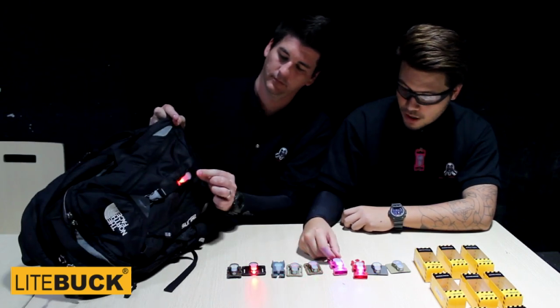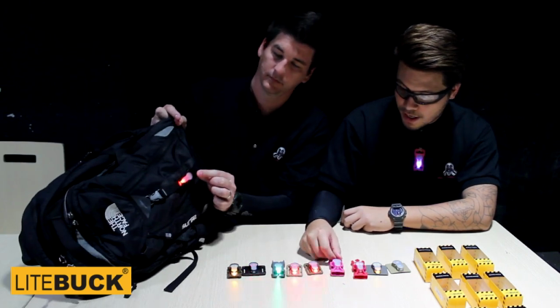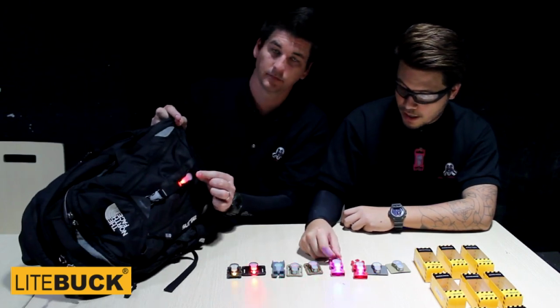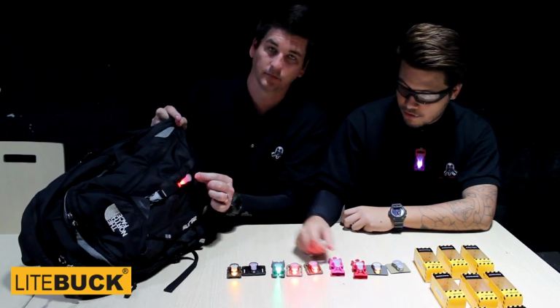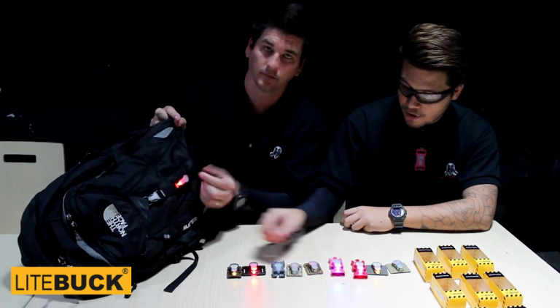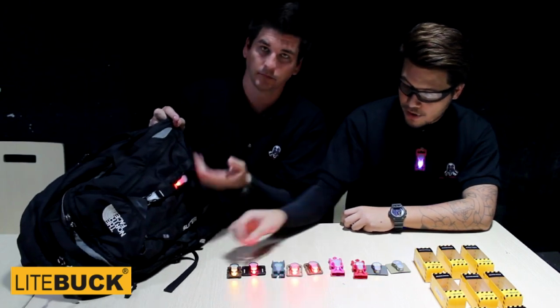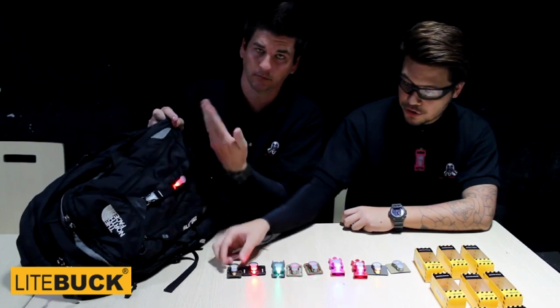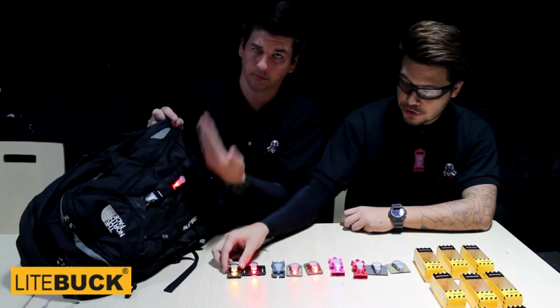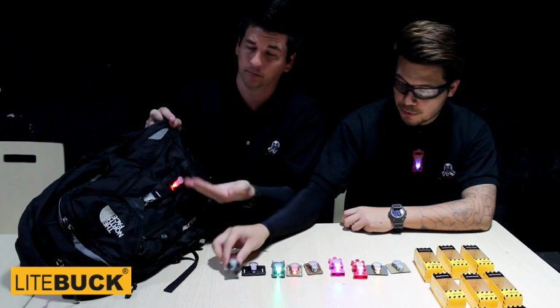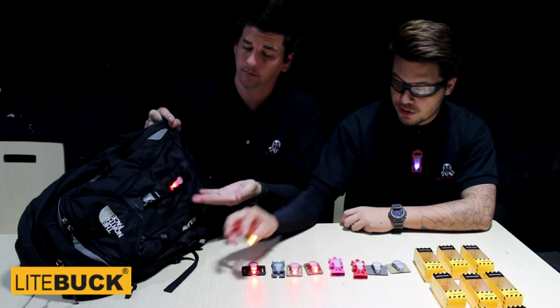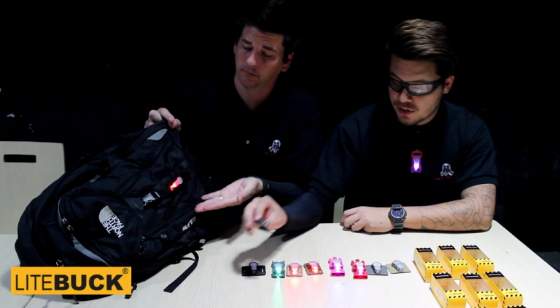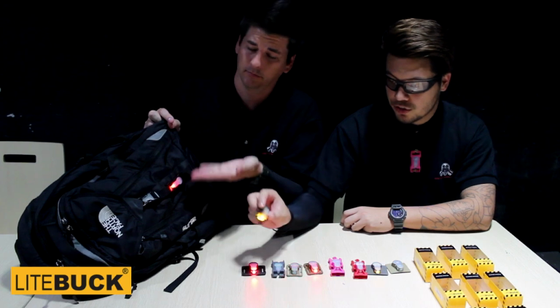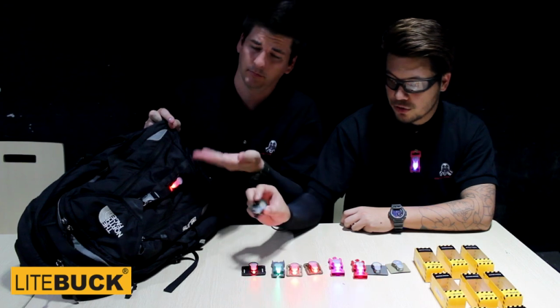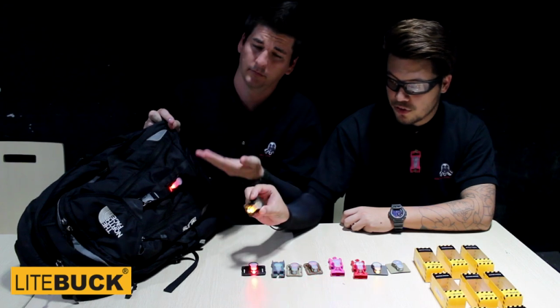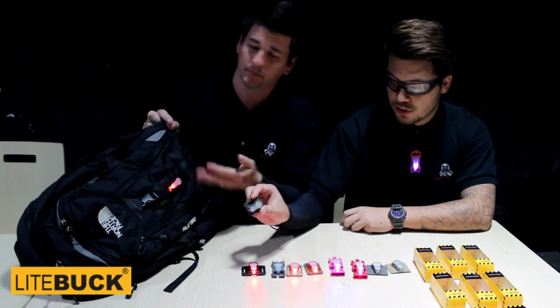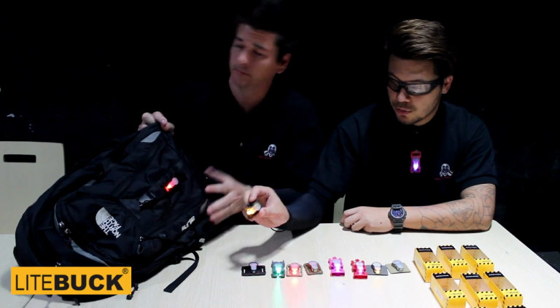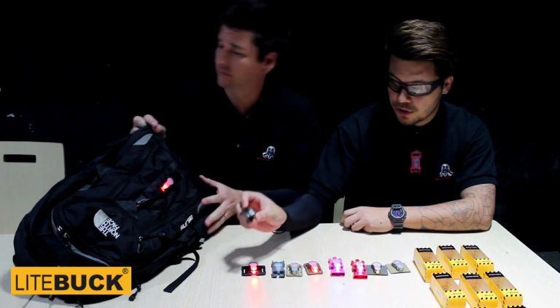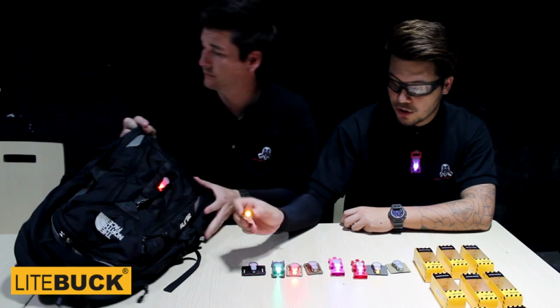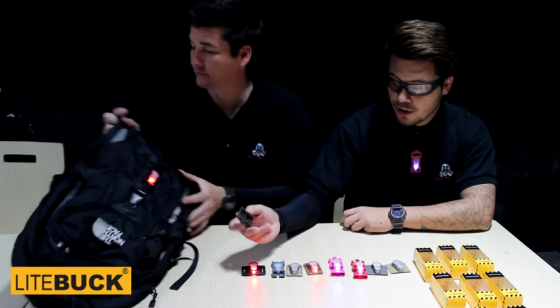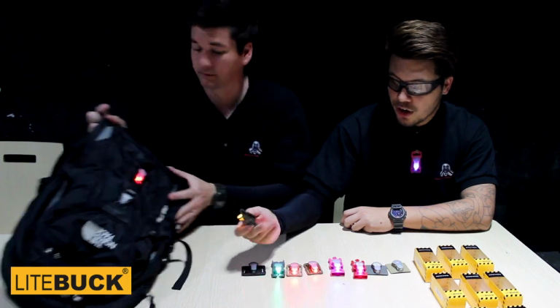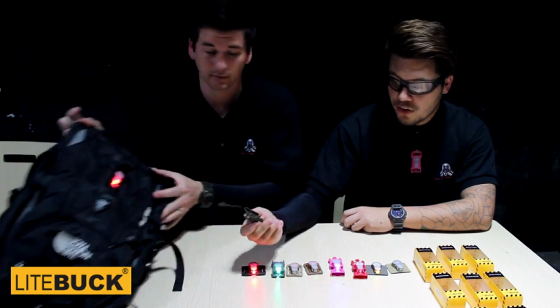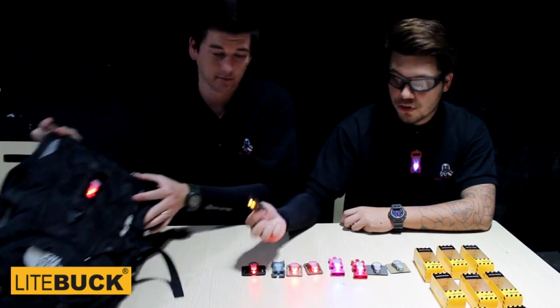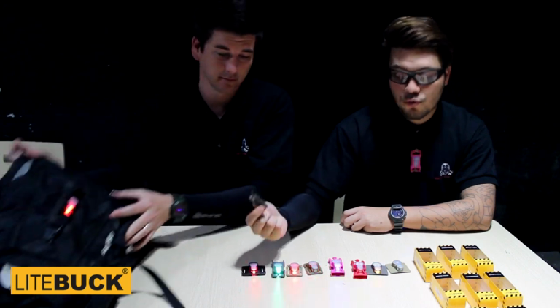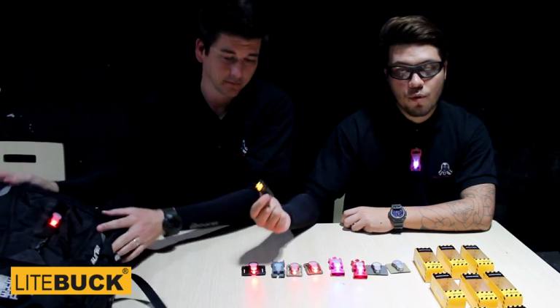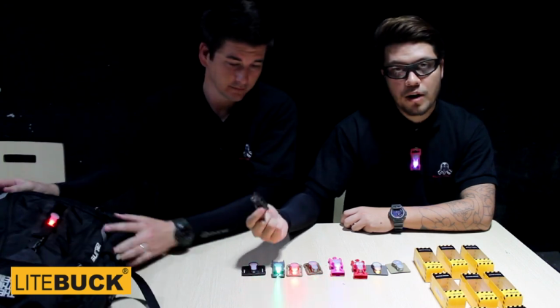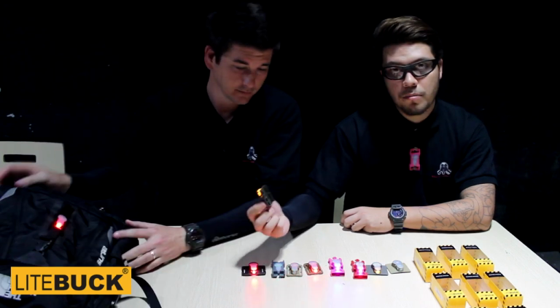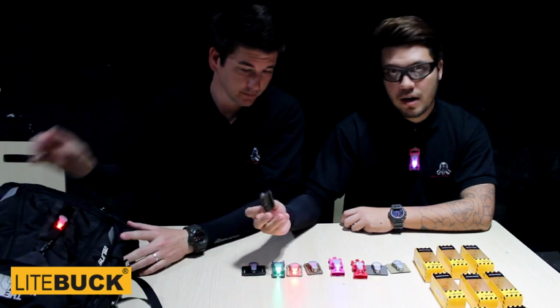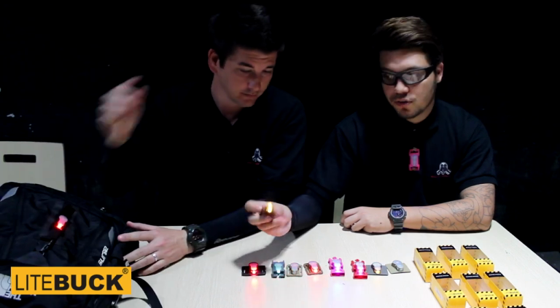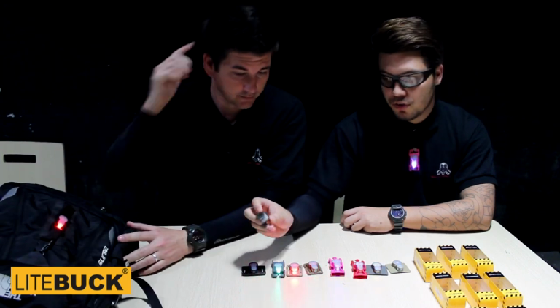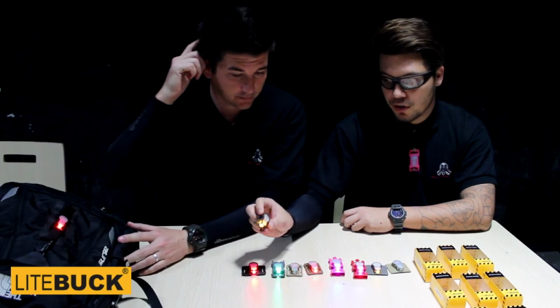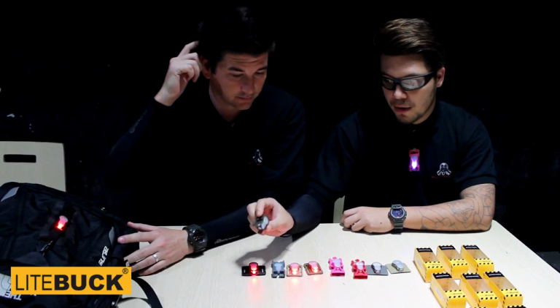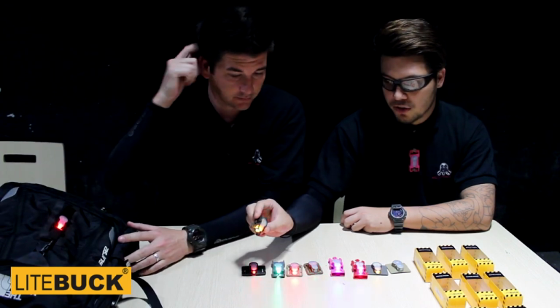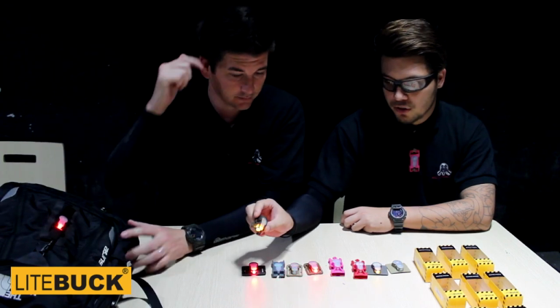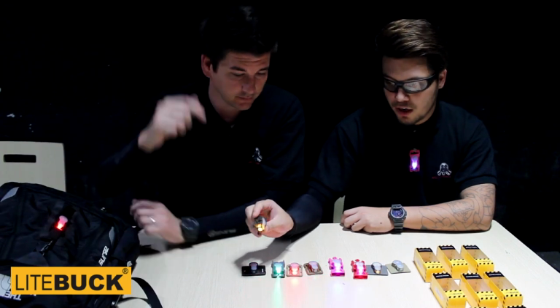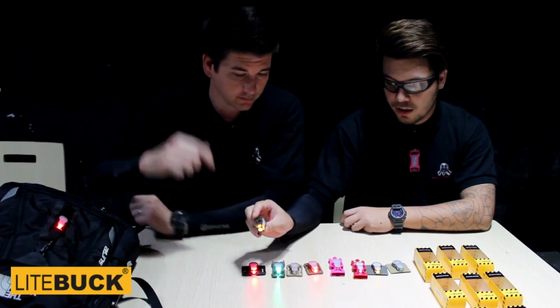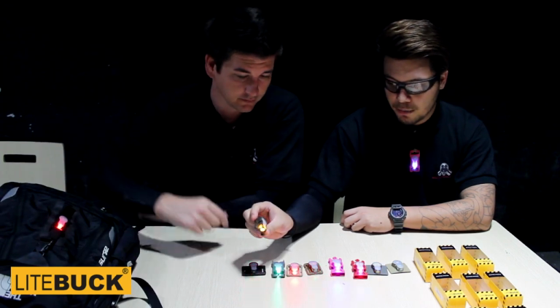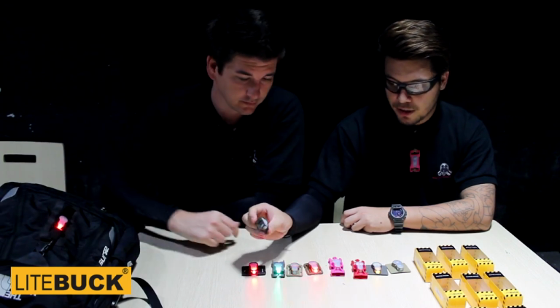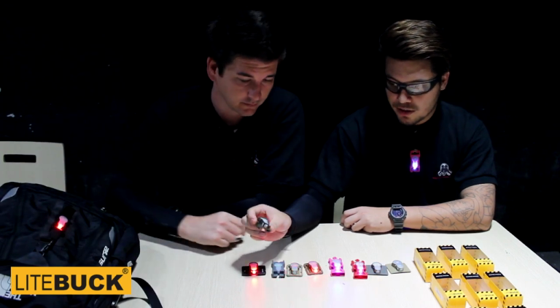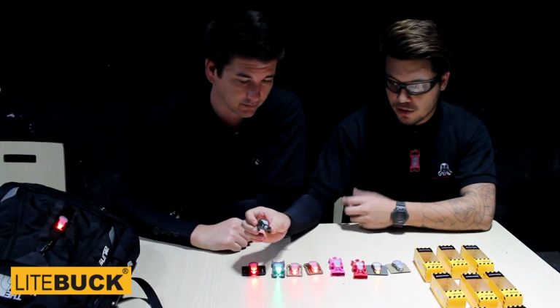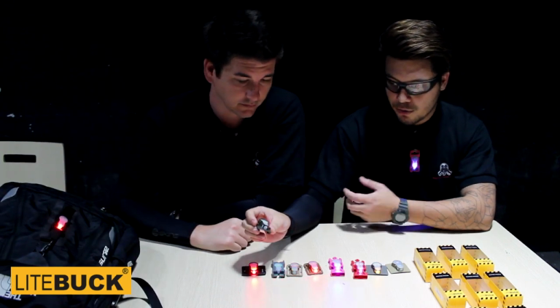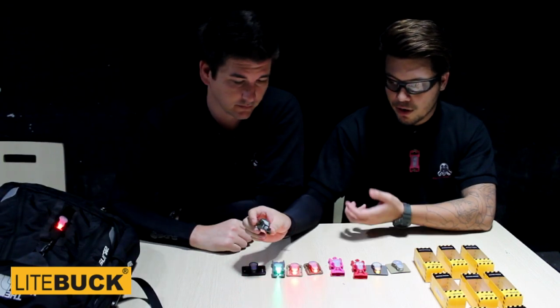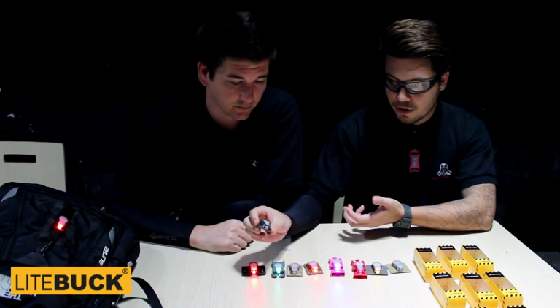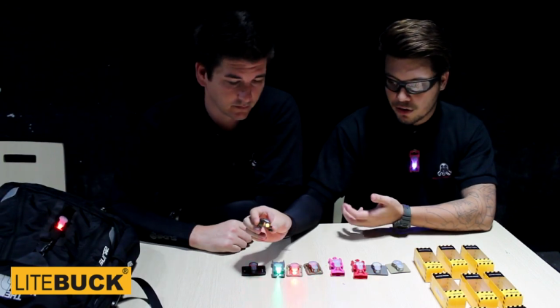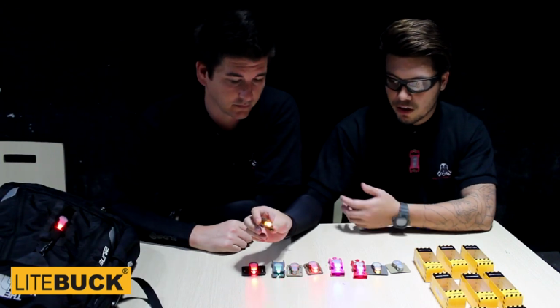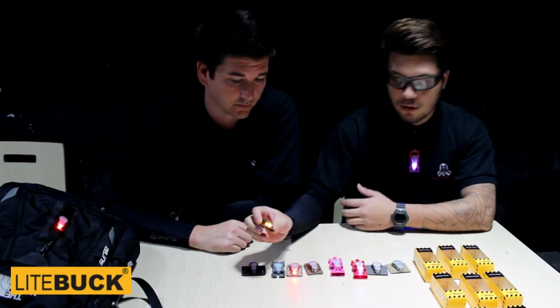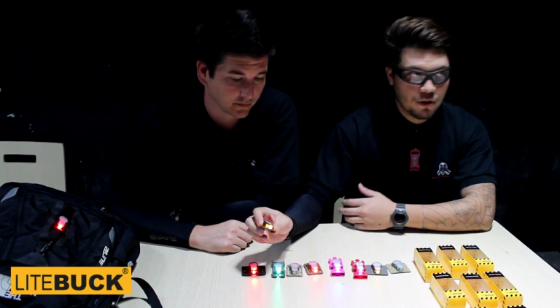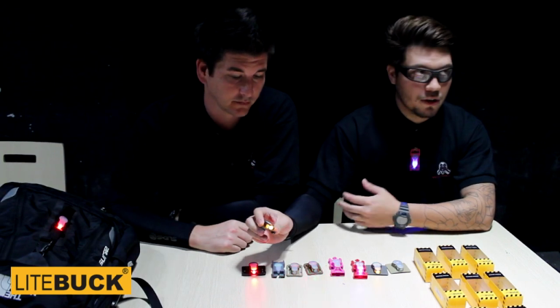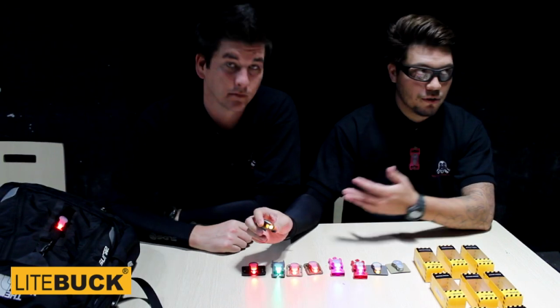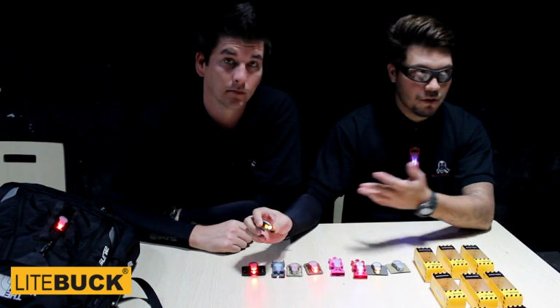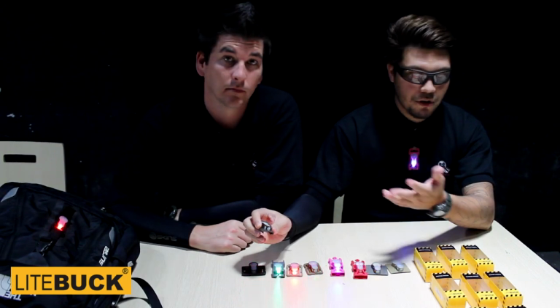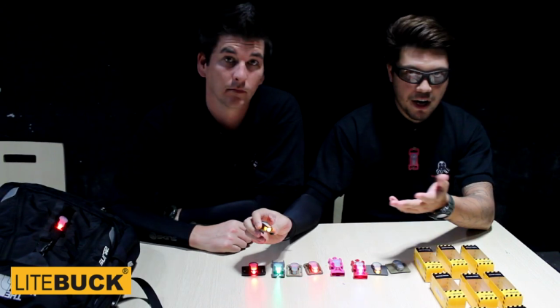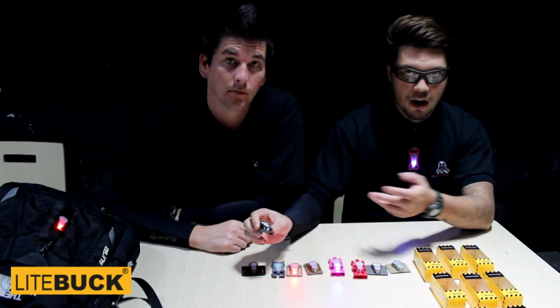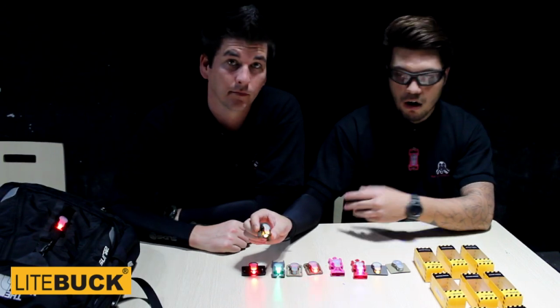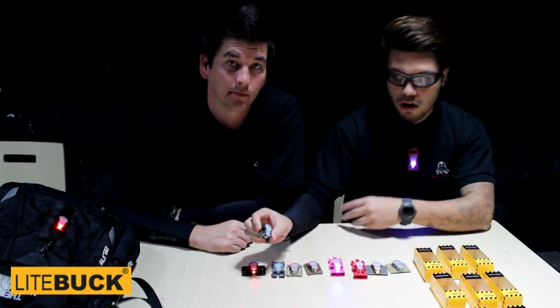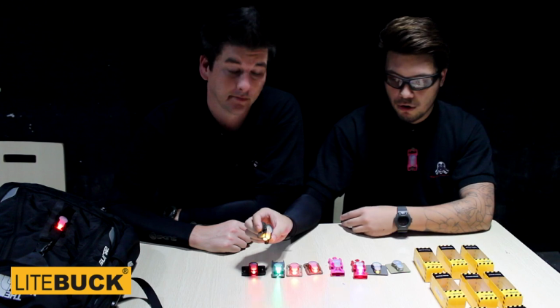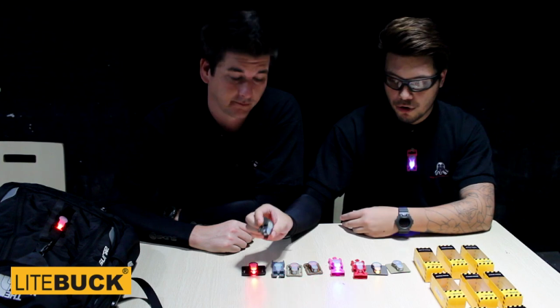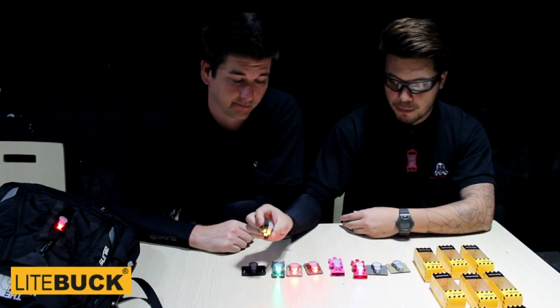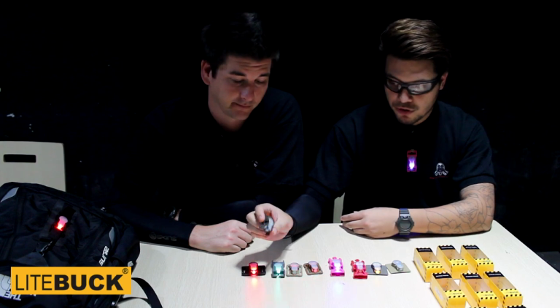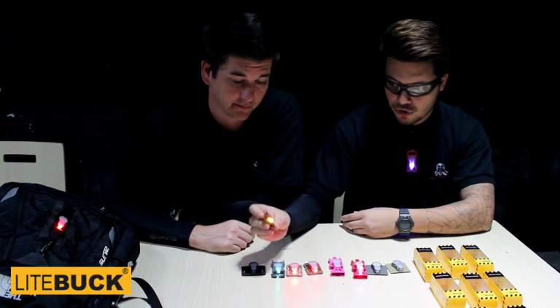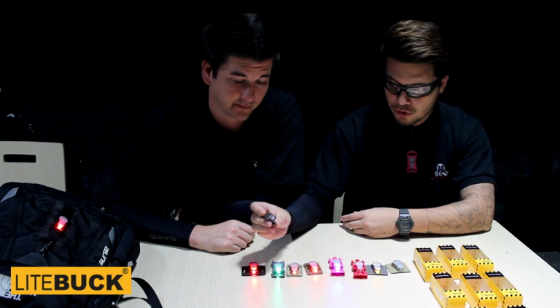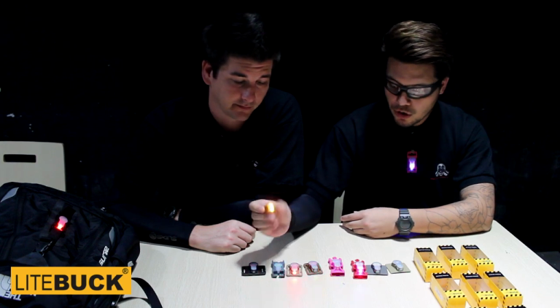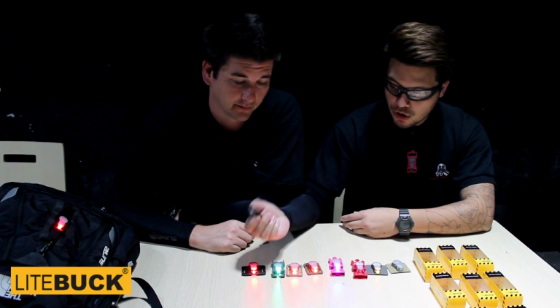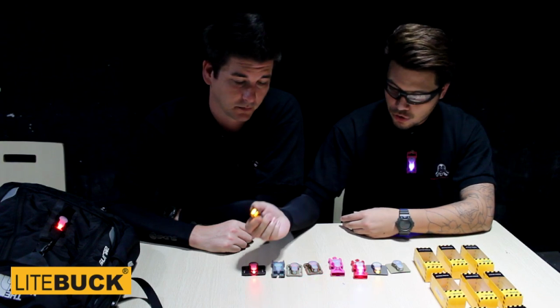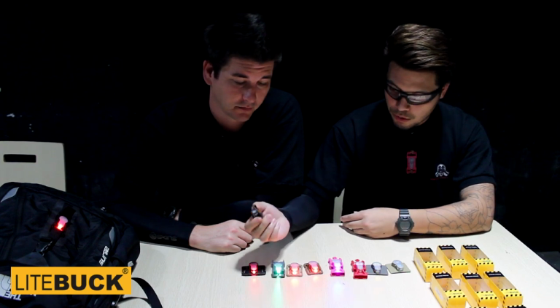A very interesting one is actually this one here — this is rail mounting. You can mount it on any Picatinny rail that you have on your AR or your pistol.